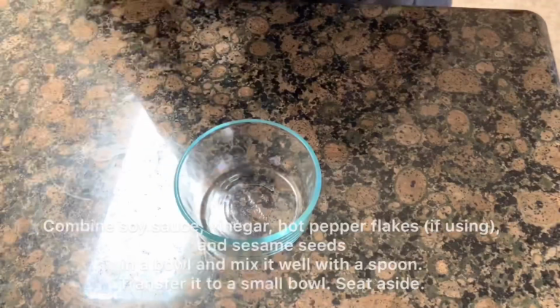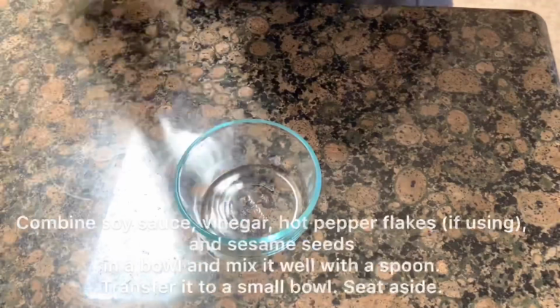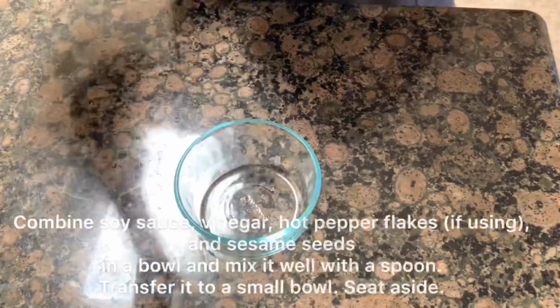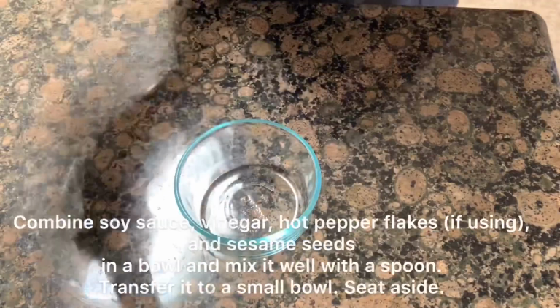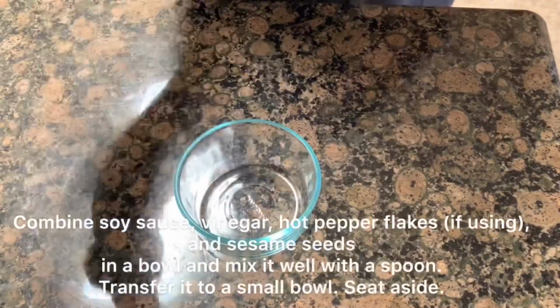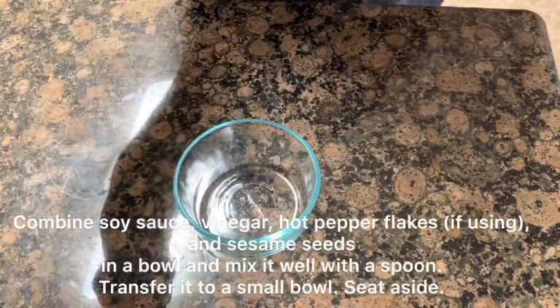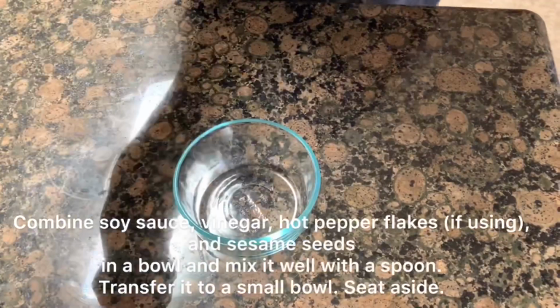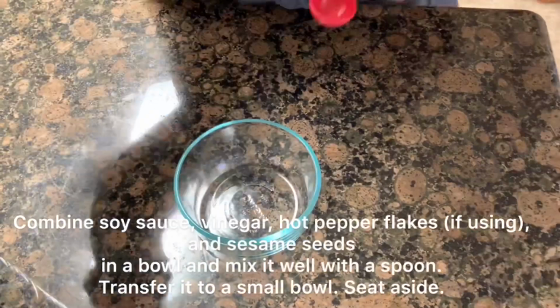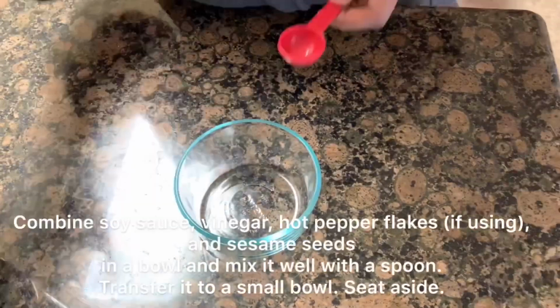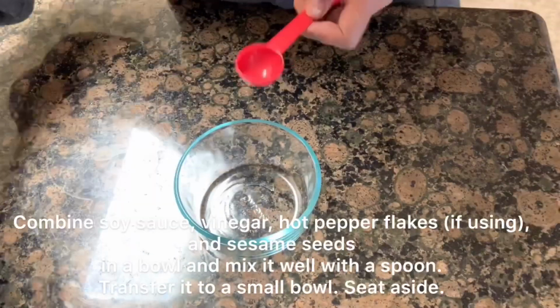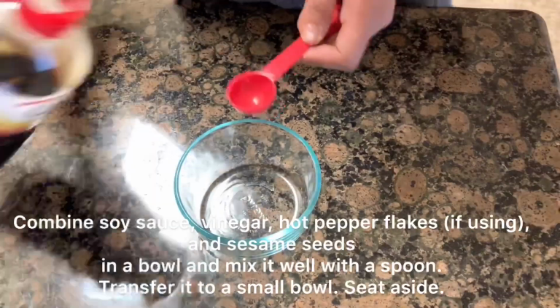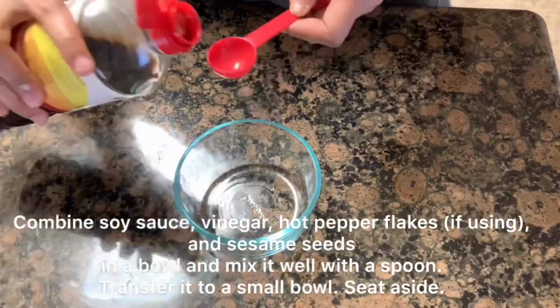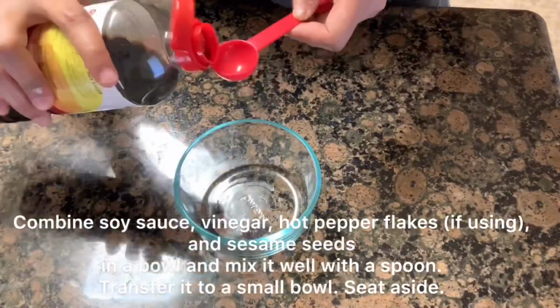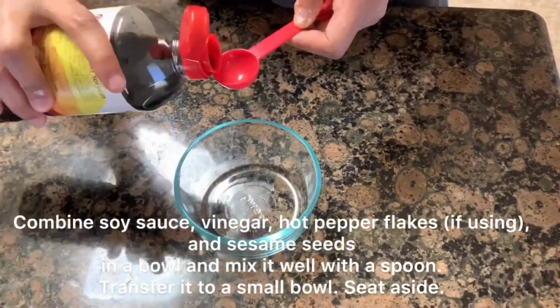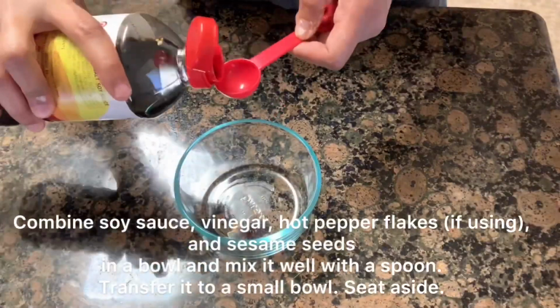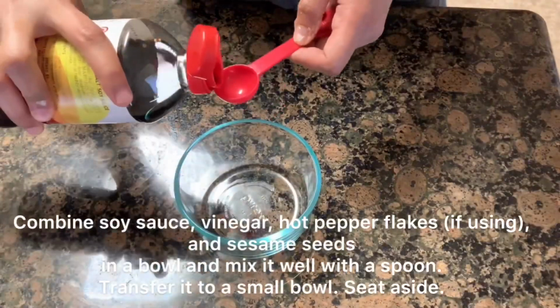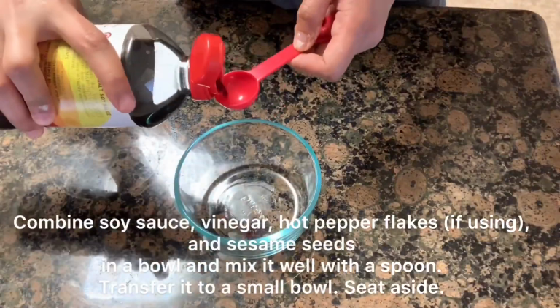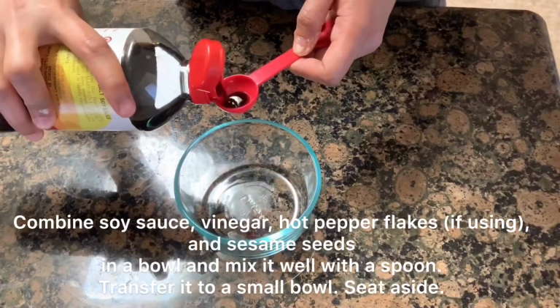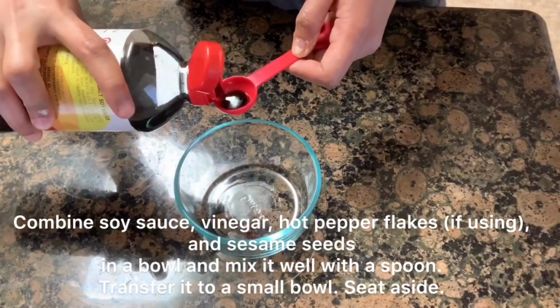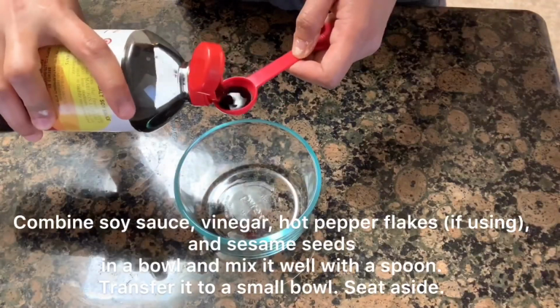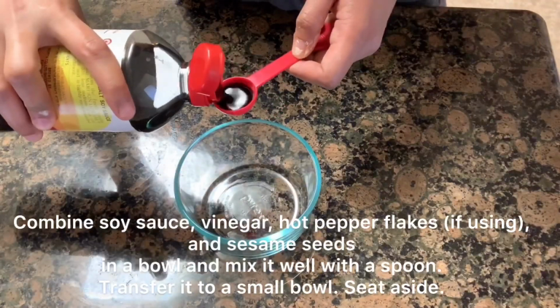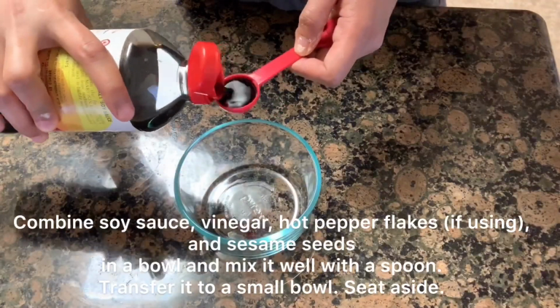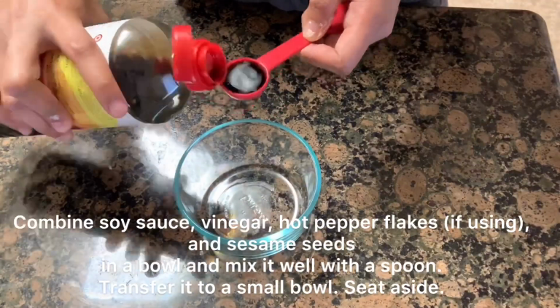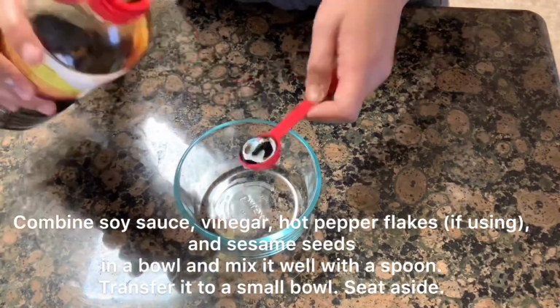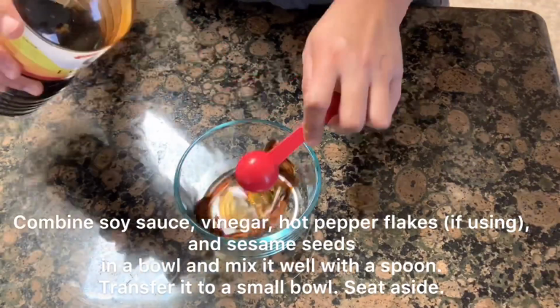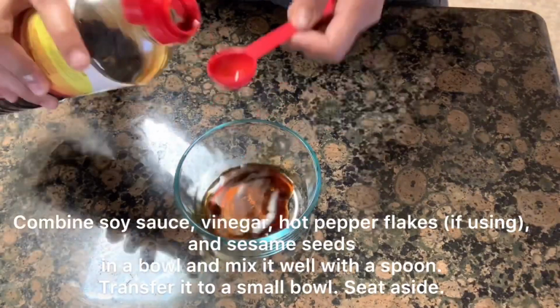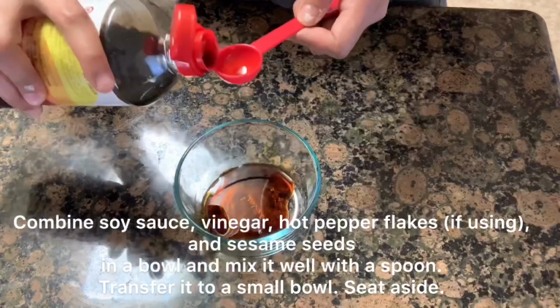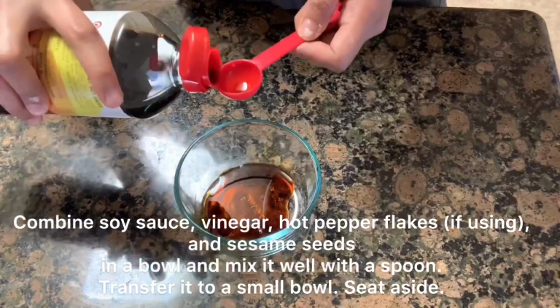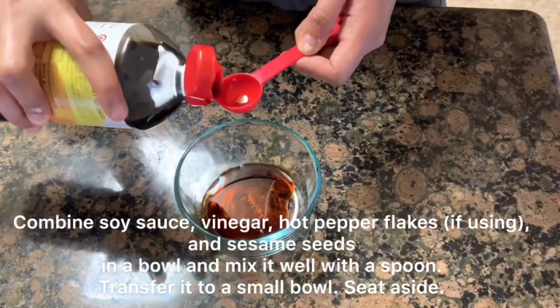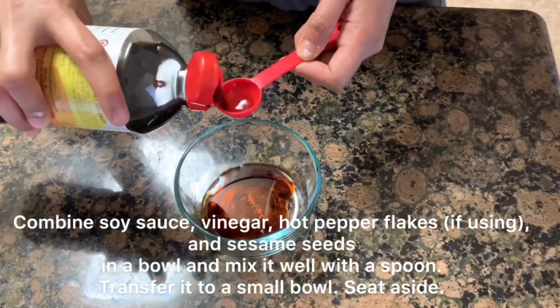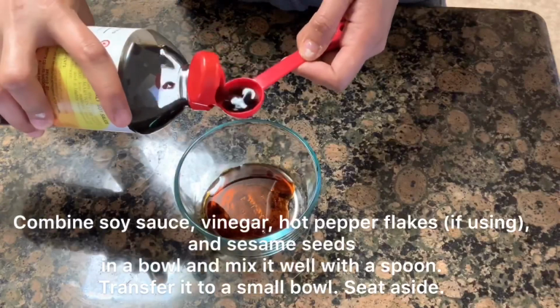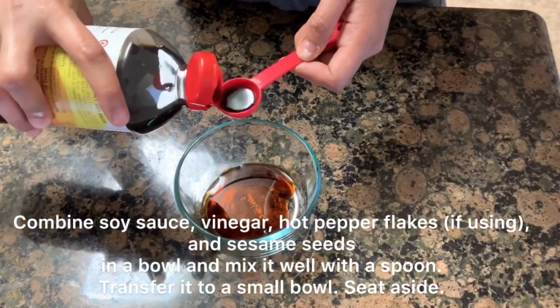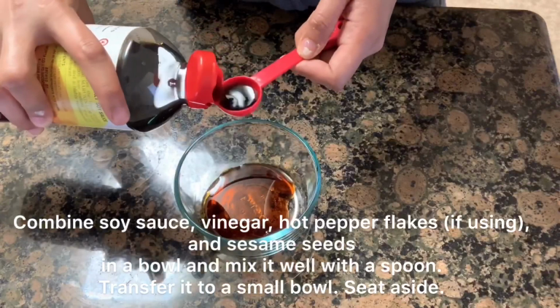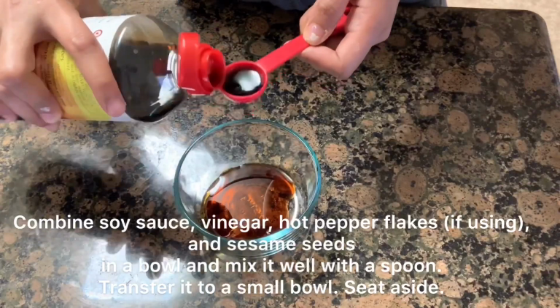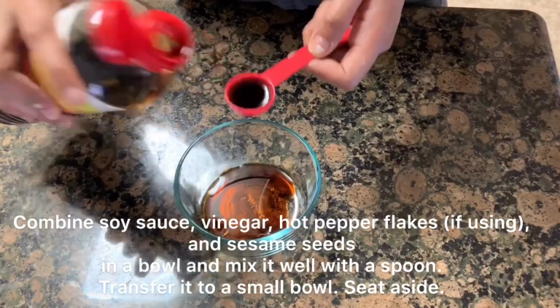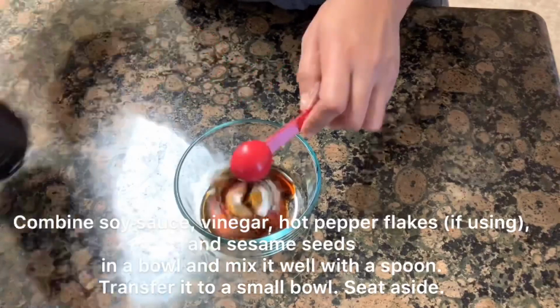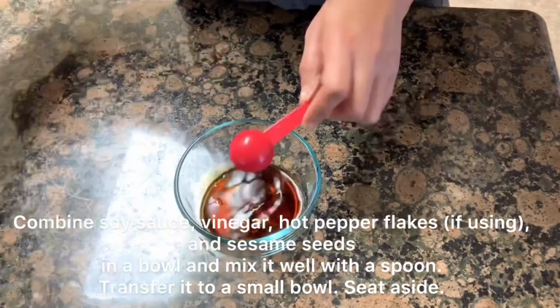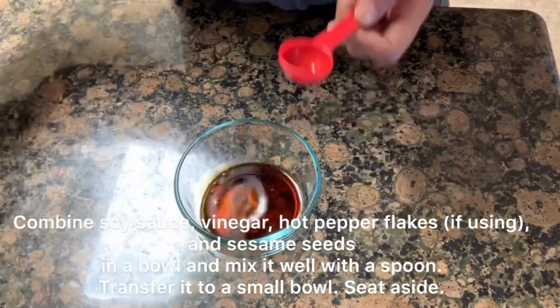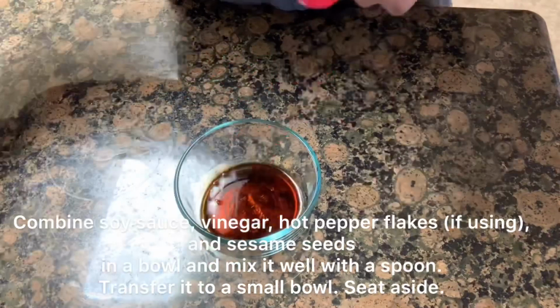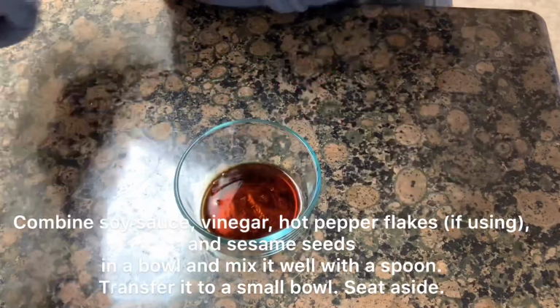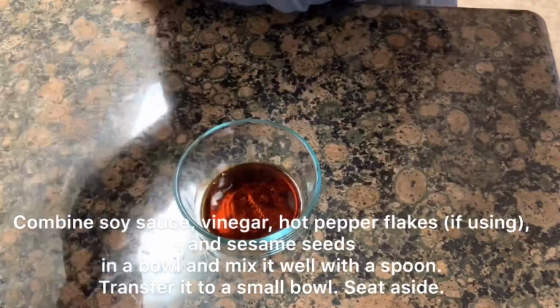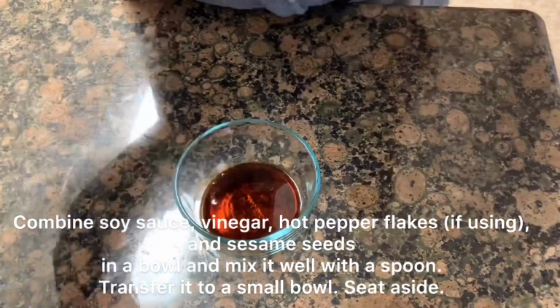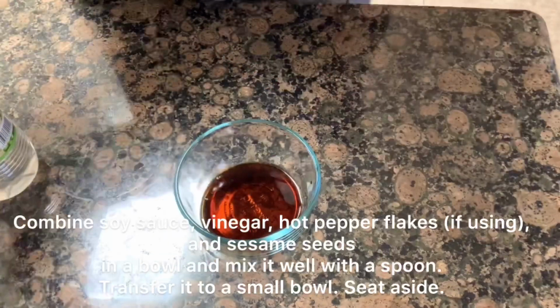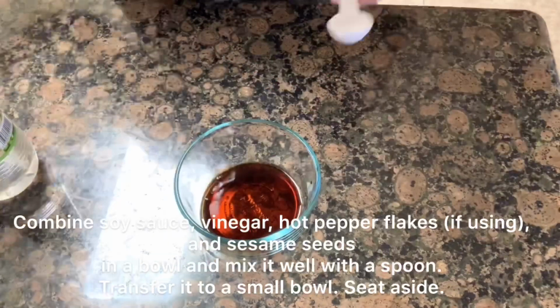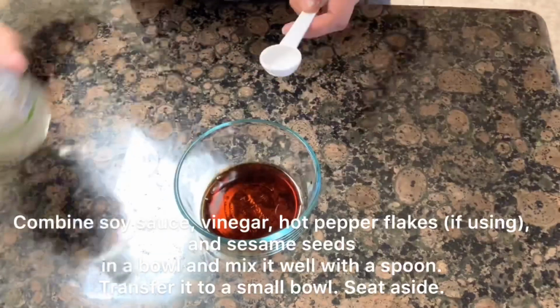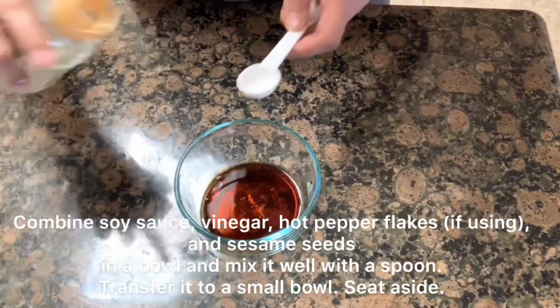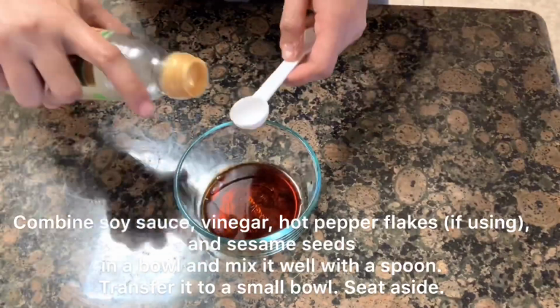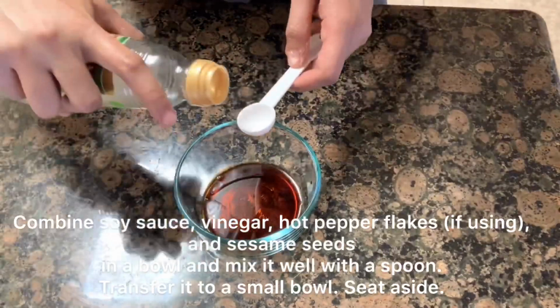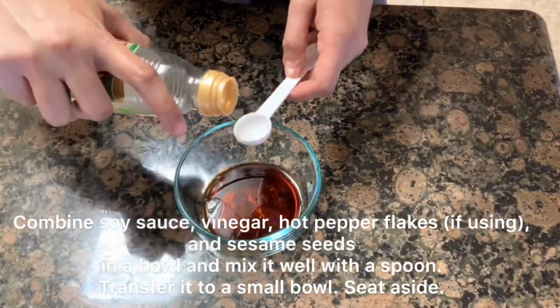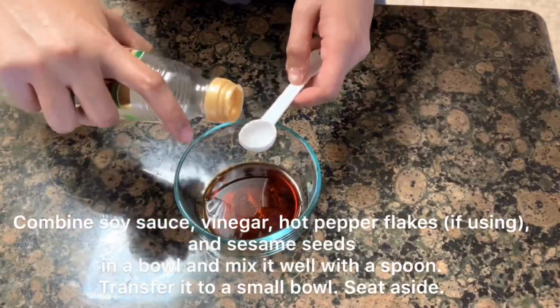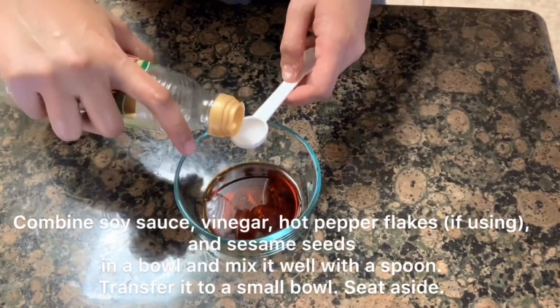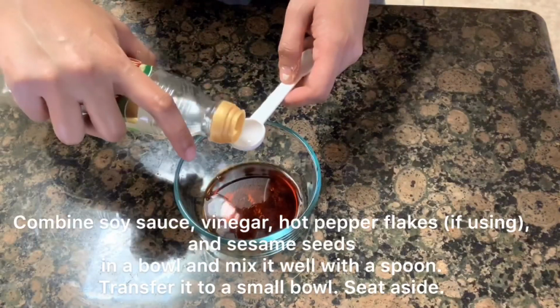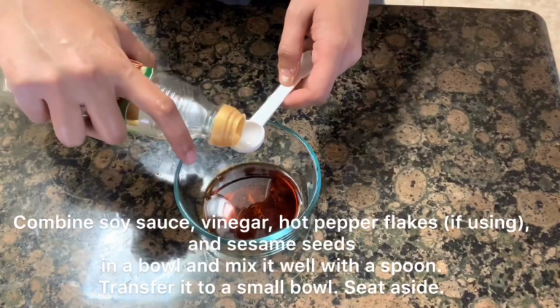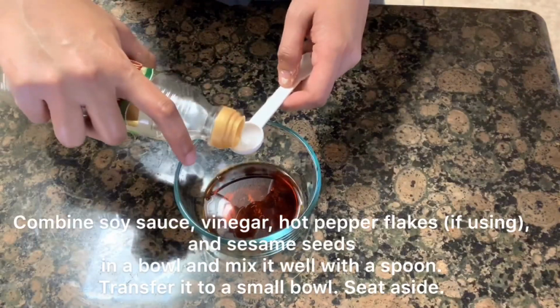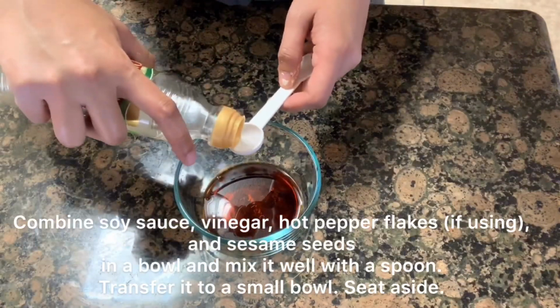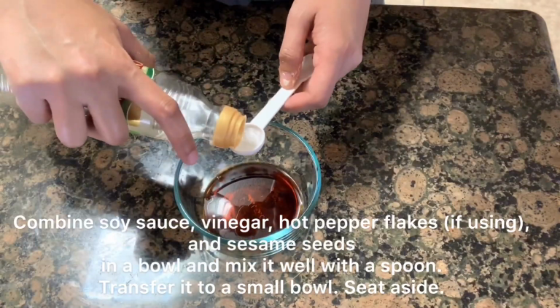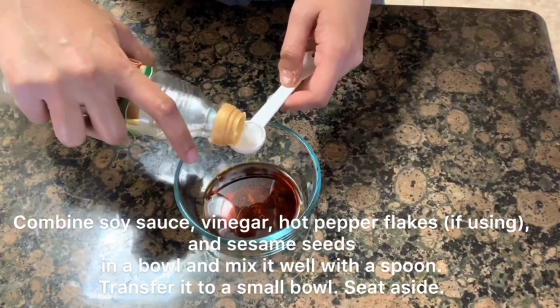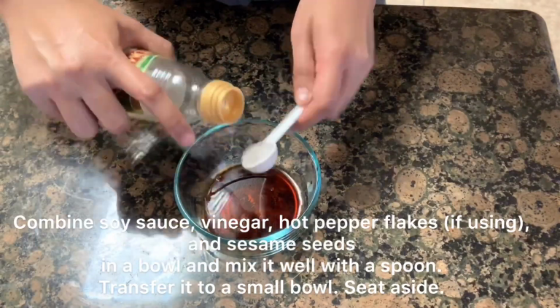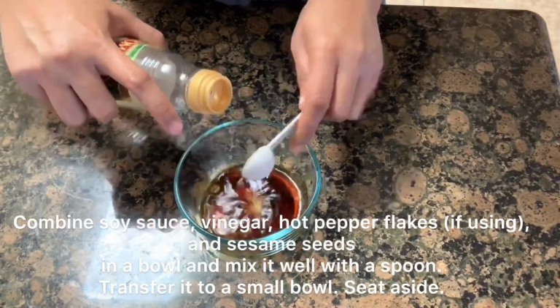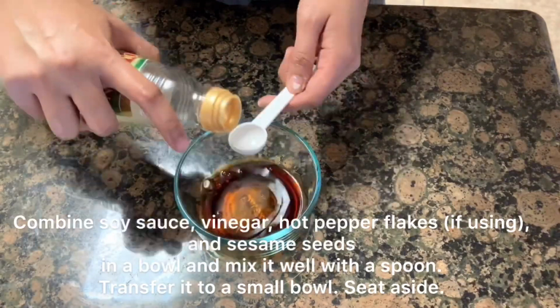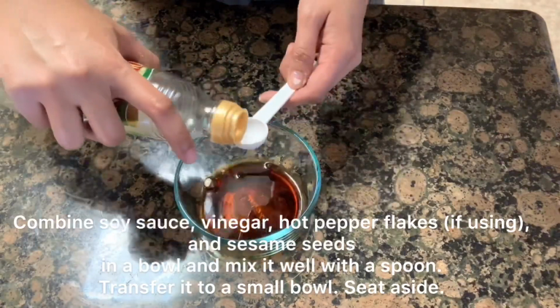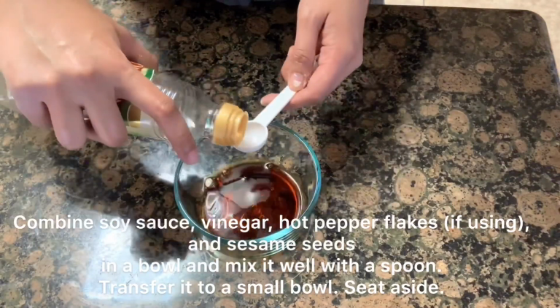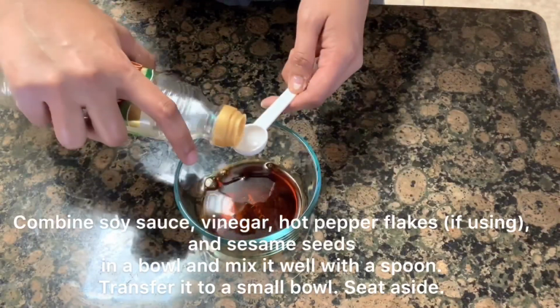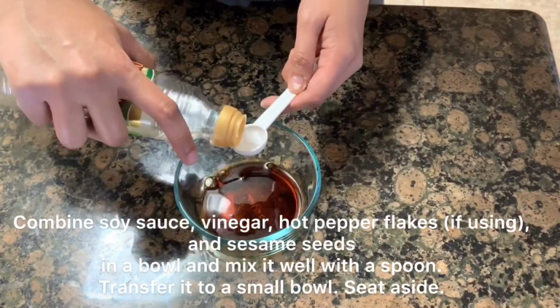For the dipping sauce, combine soy sauce, vinegar, hot pepper flakes, and sesame seeds.